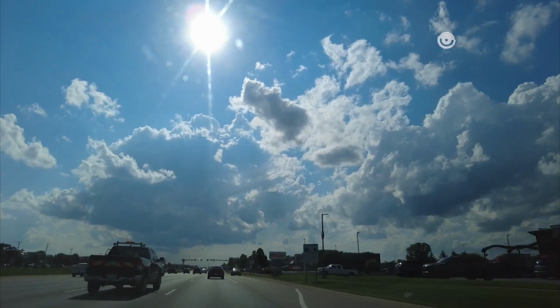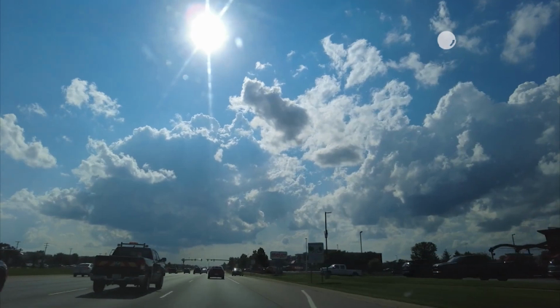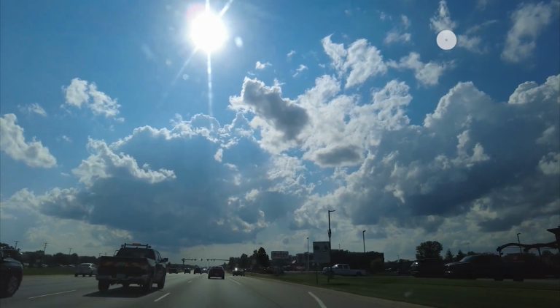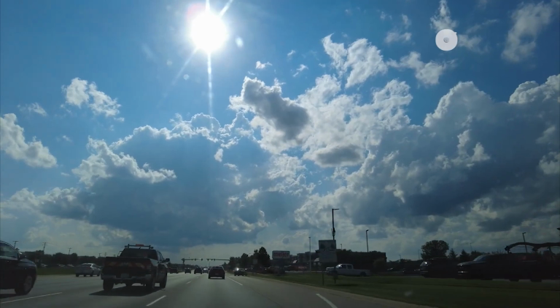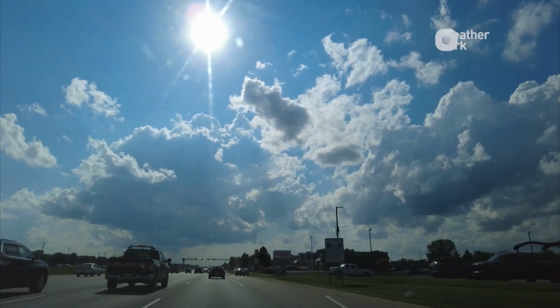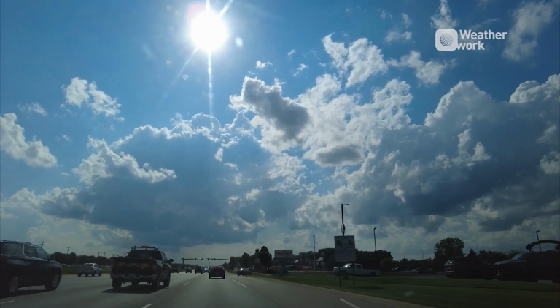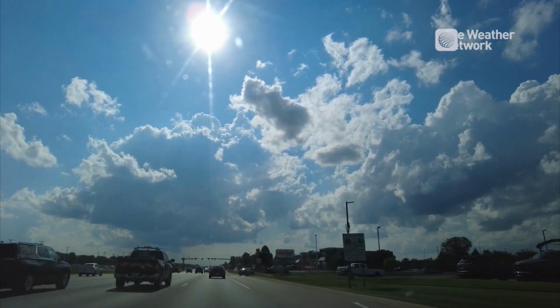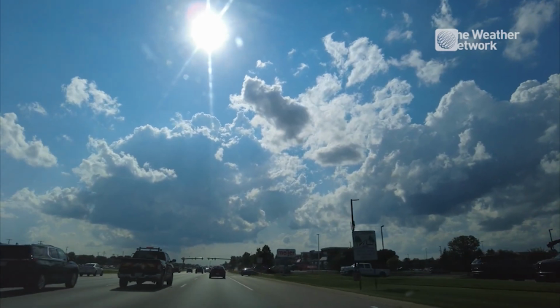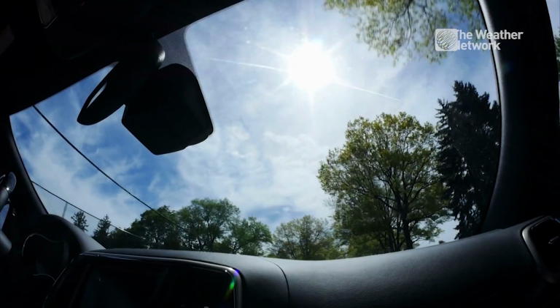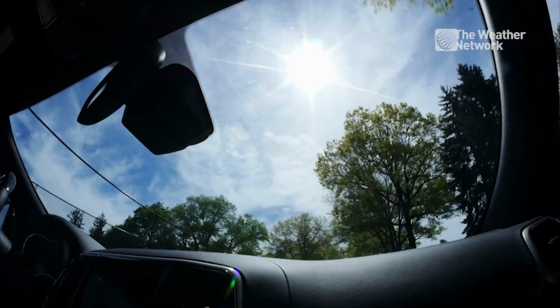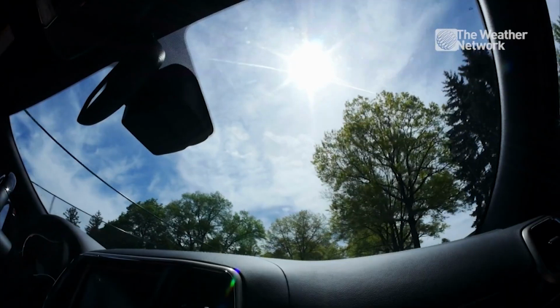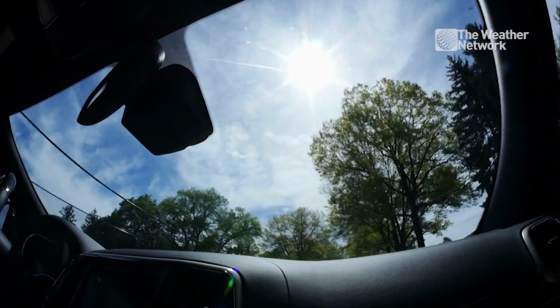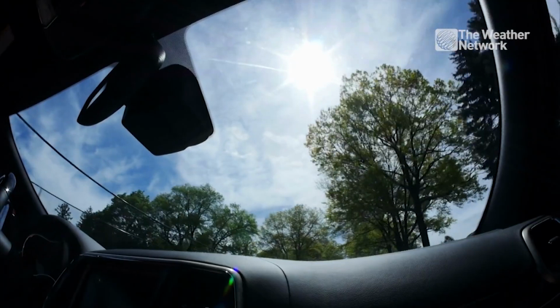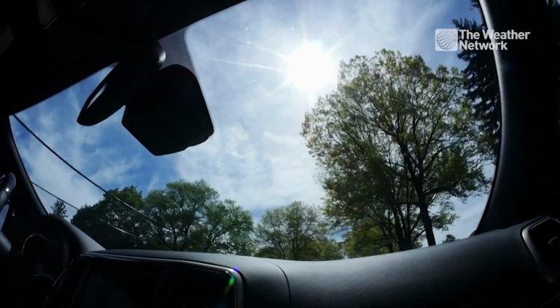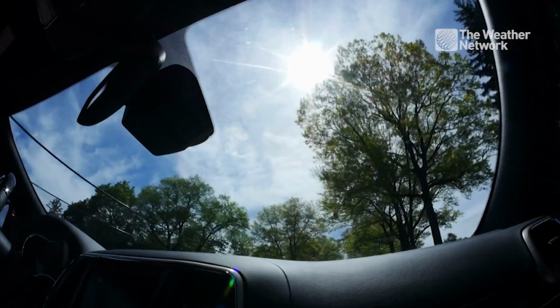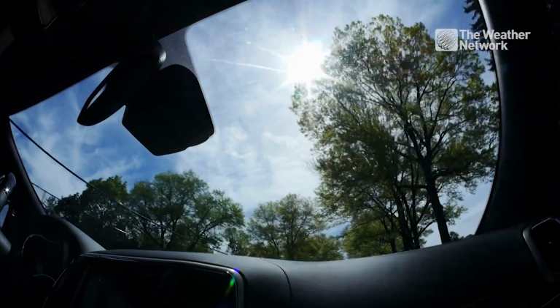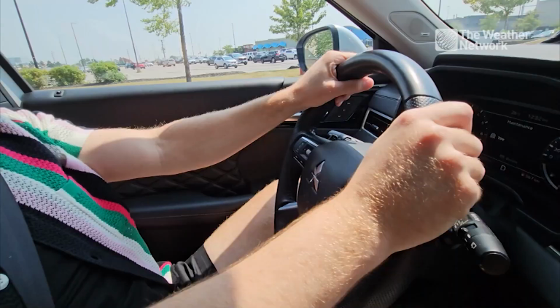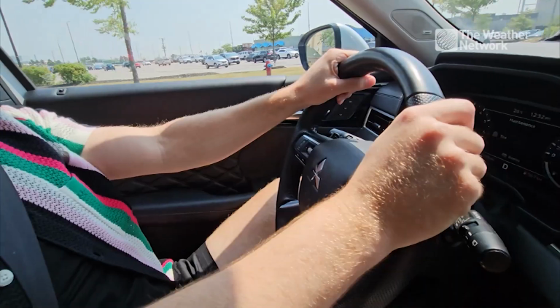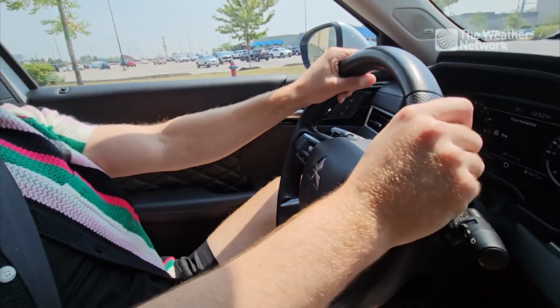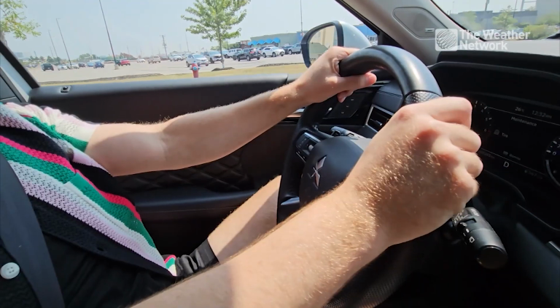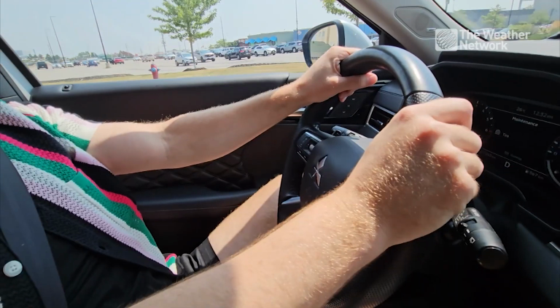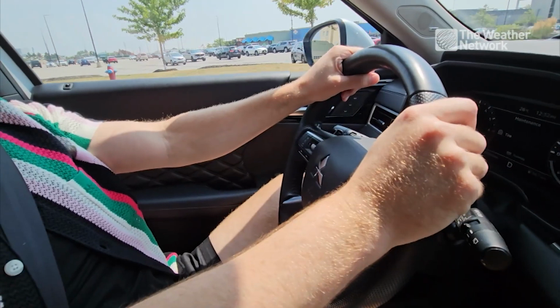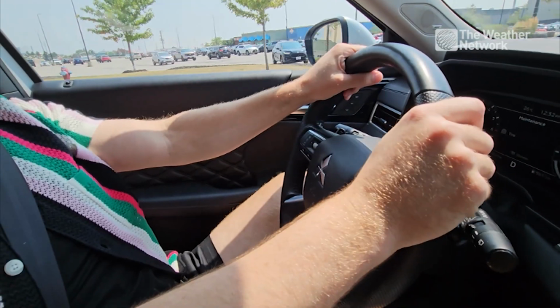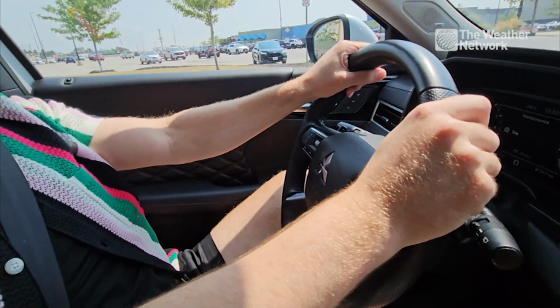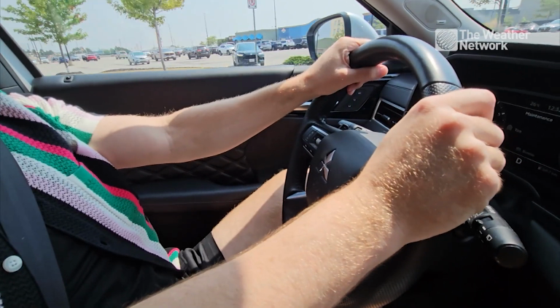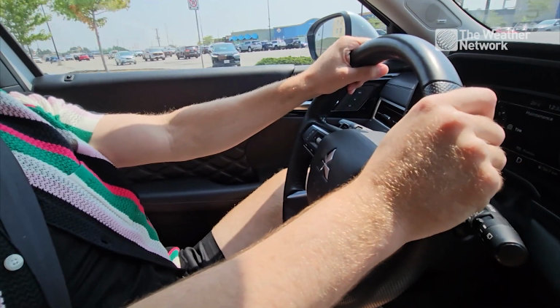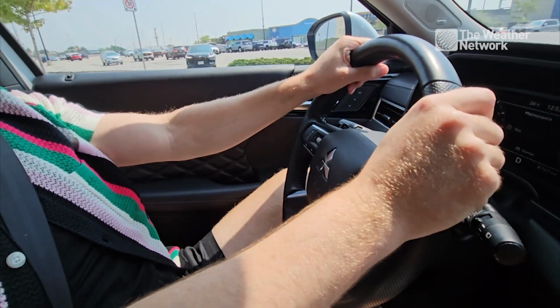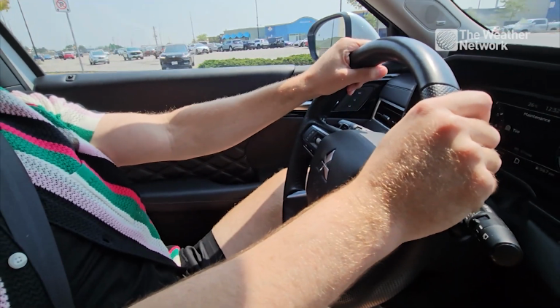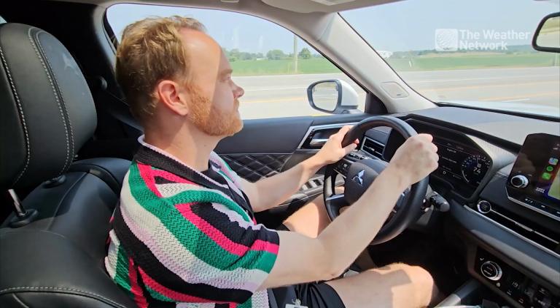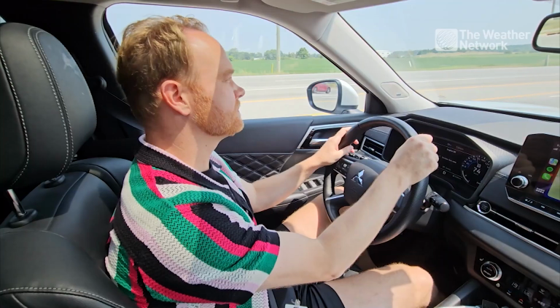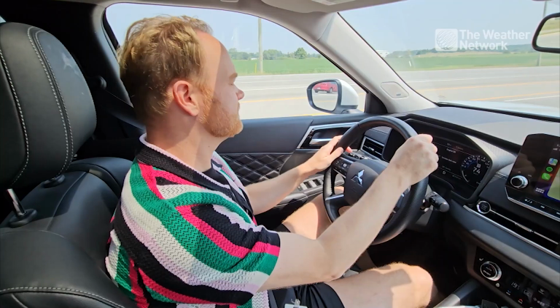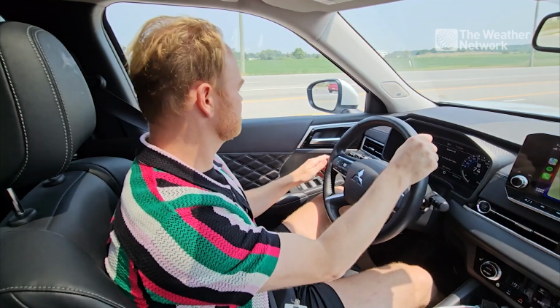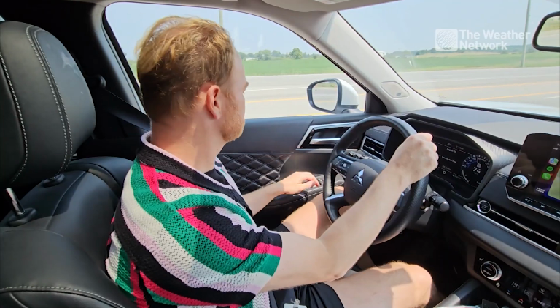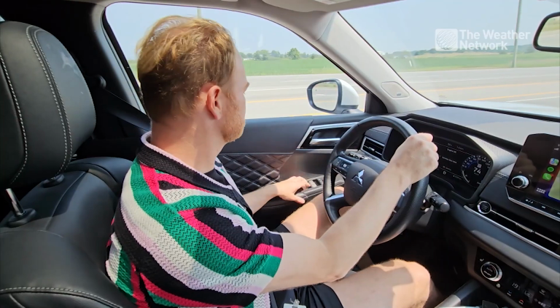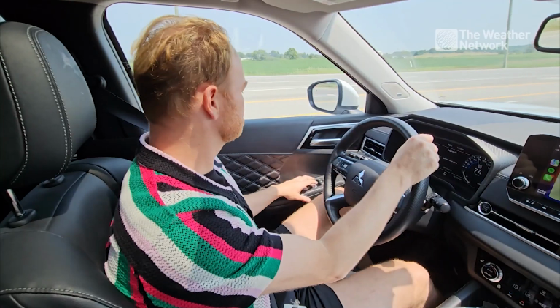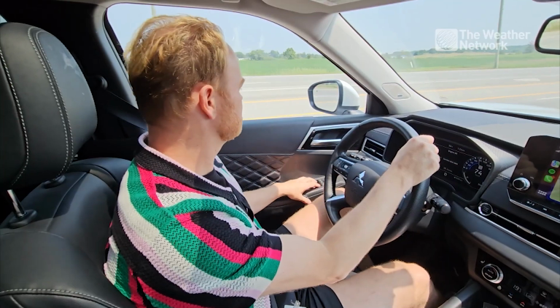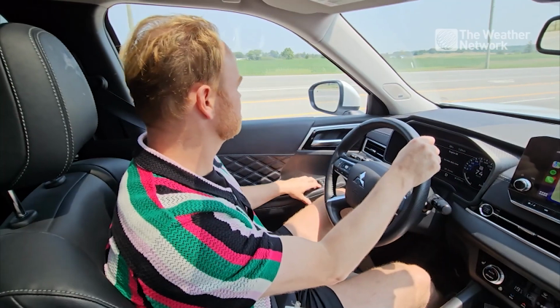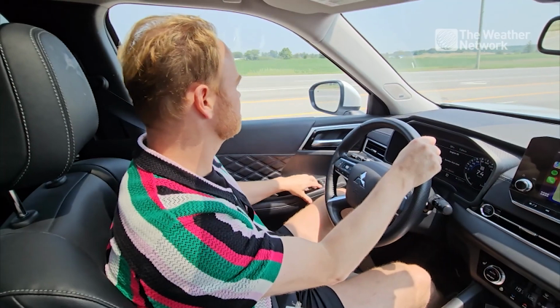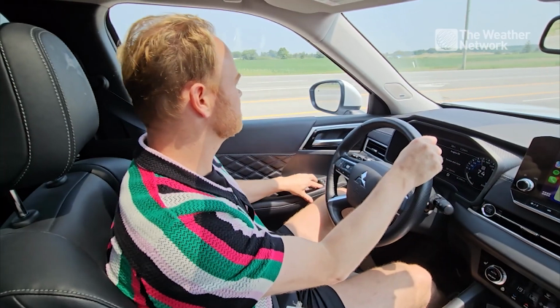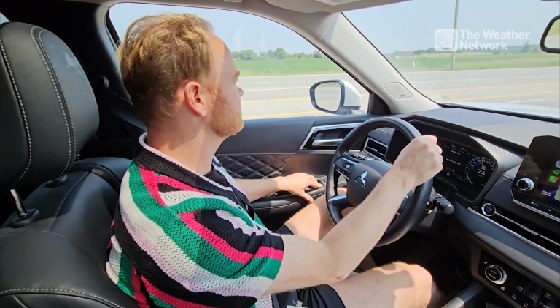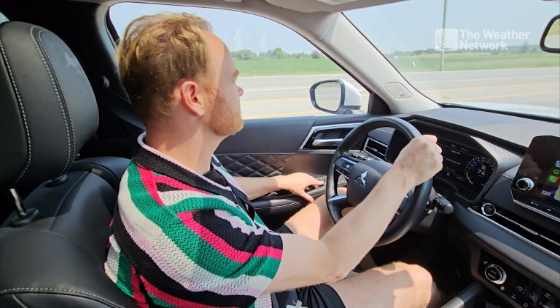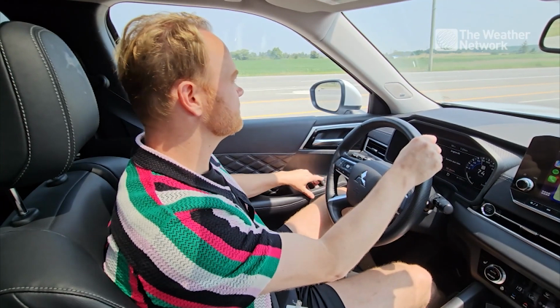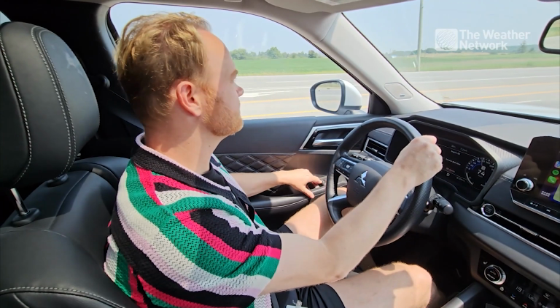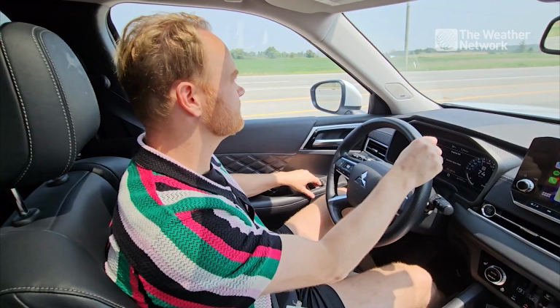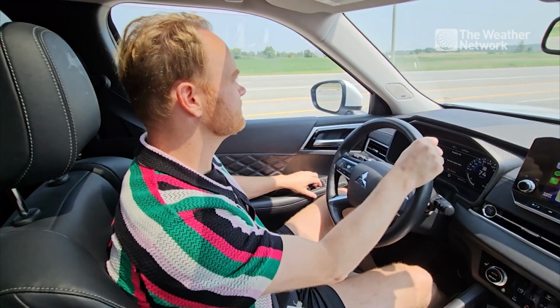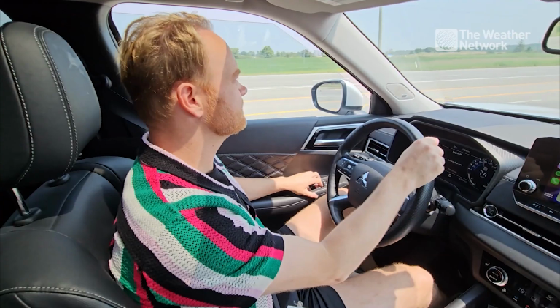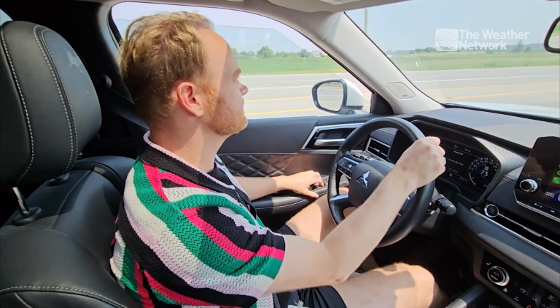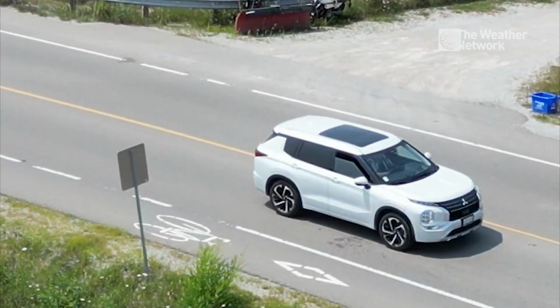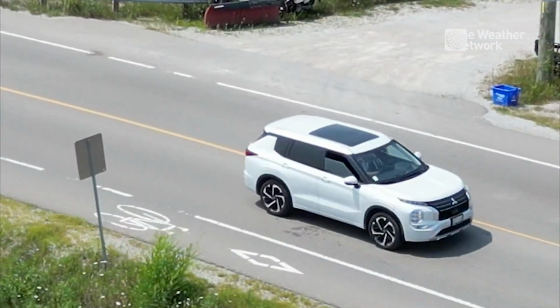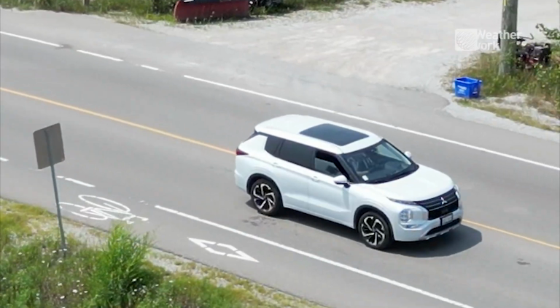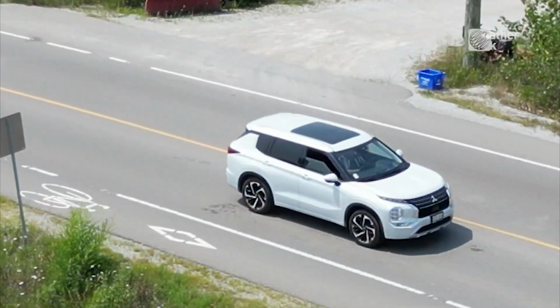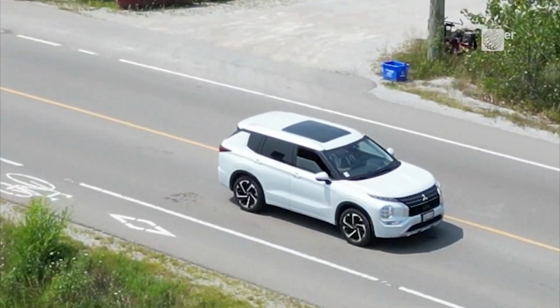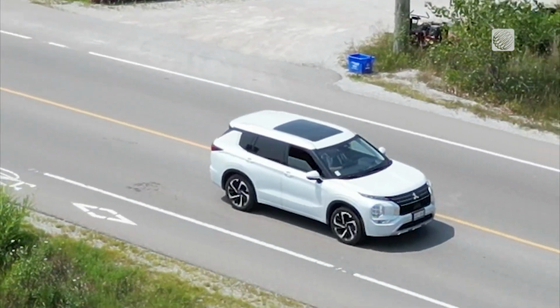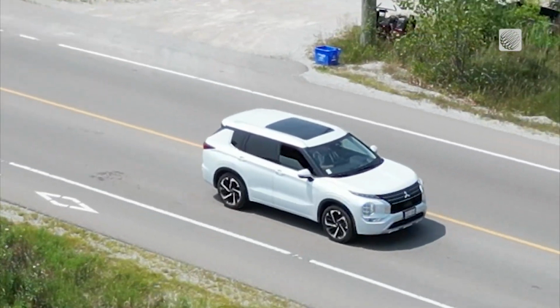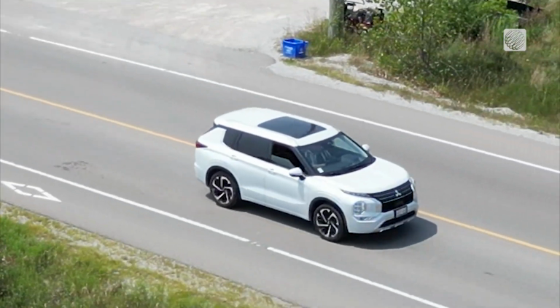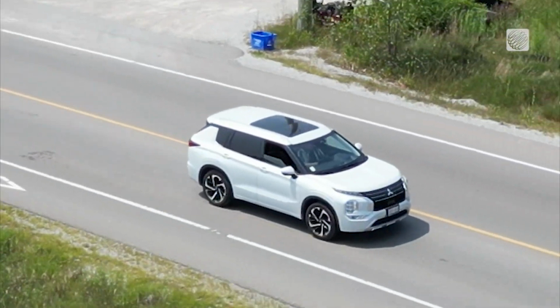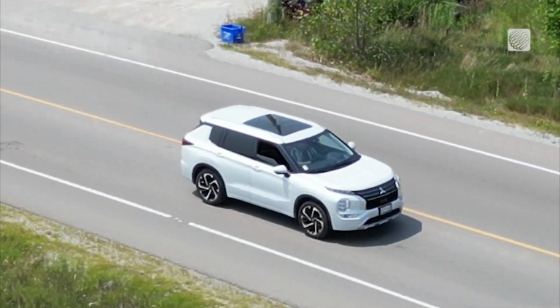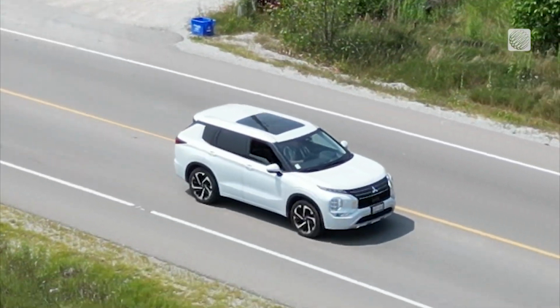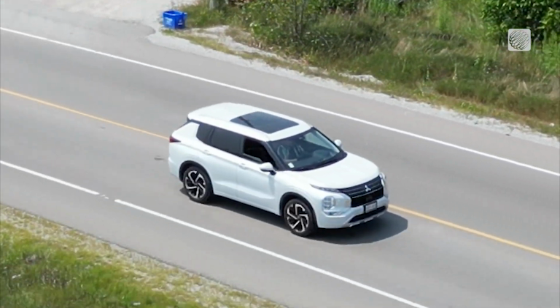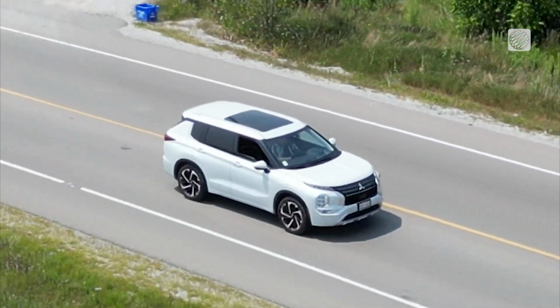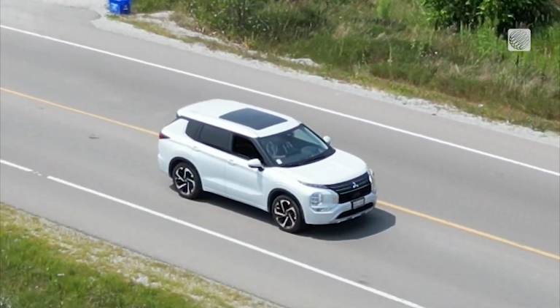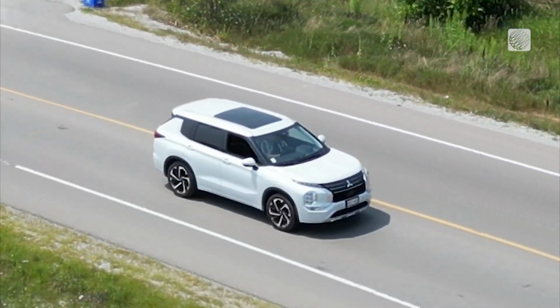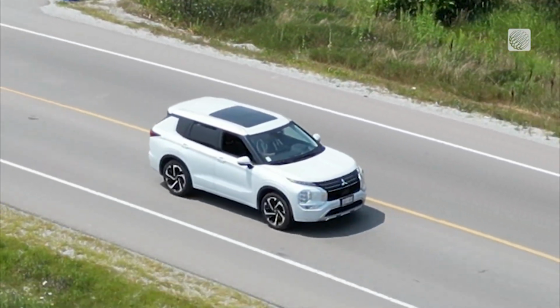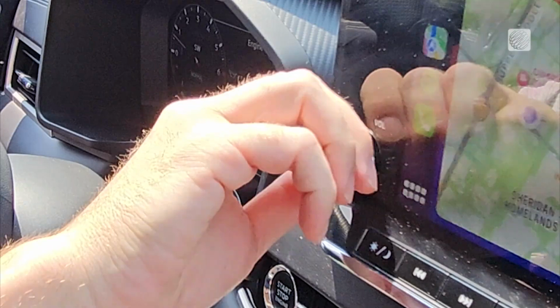It's a warm day, the sun's out, and you're out for a drive. Time to roll down those windows and sing at the top of your lungs.